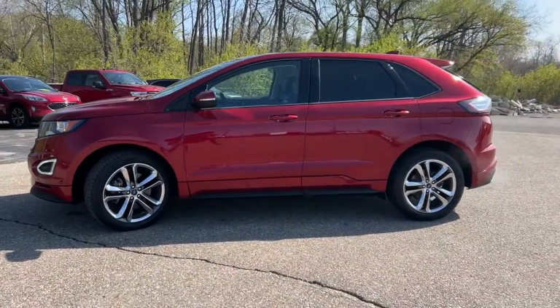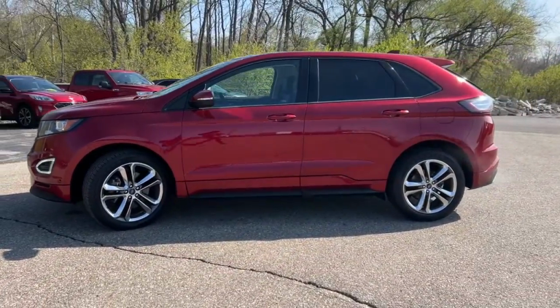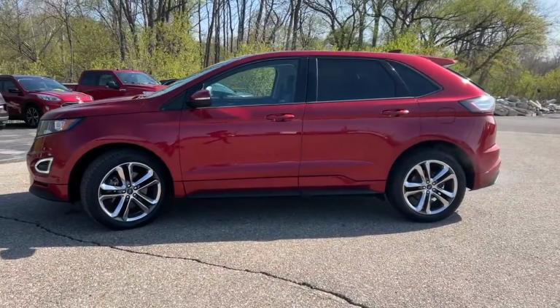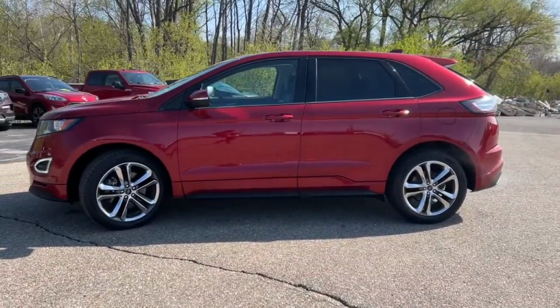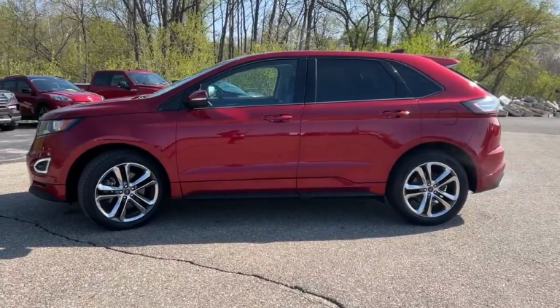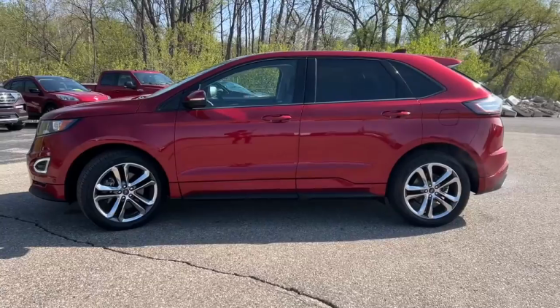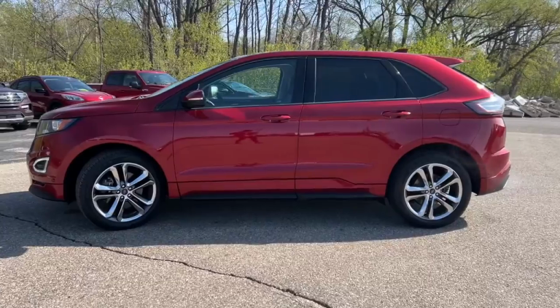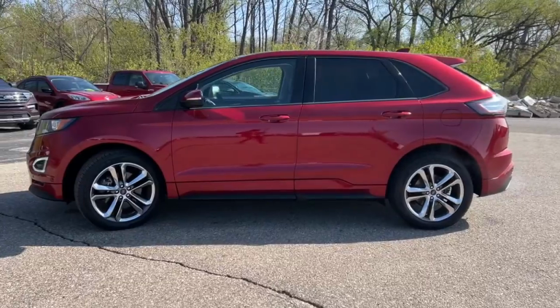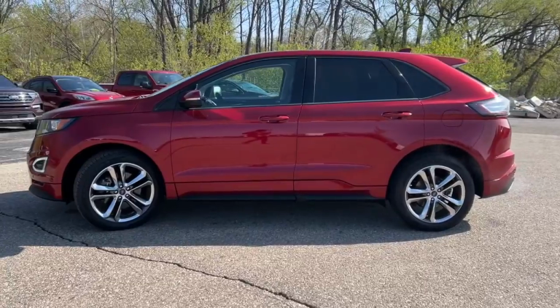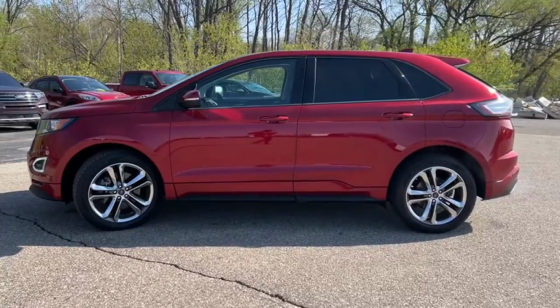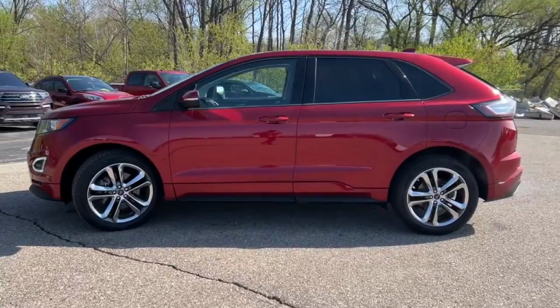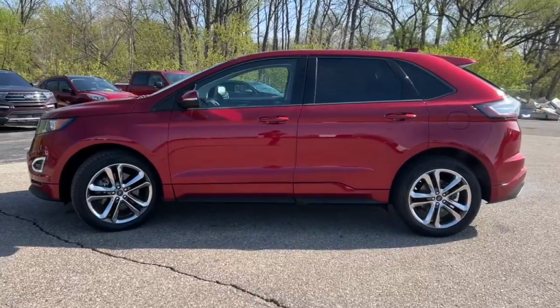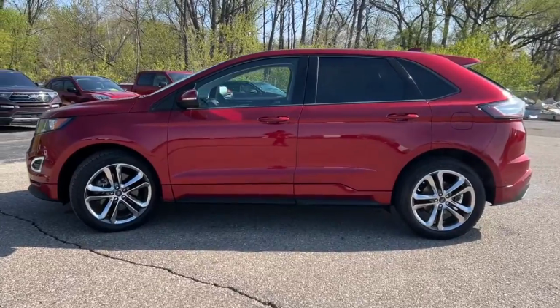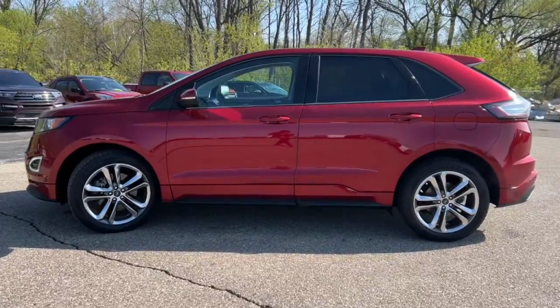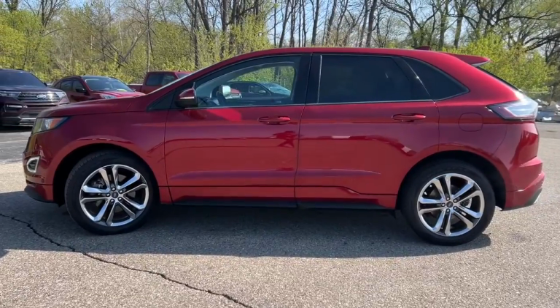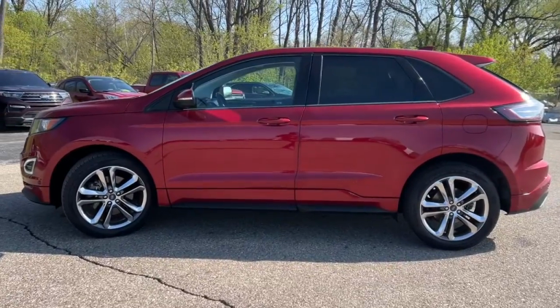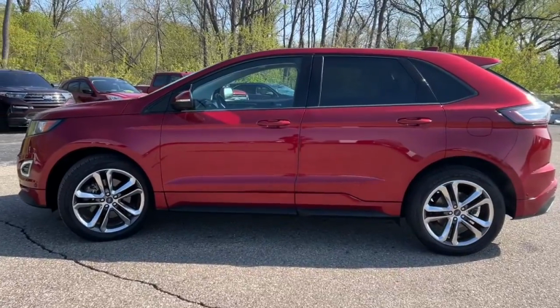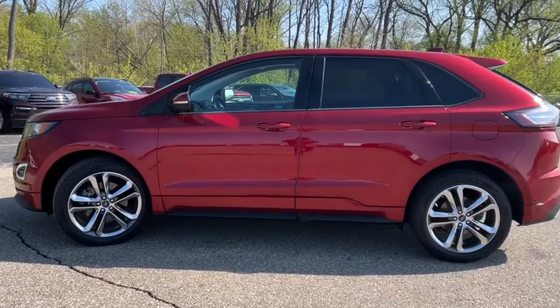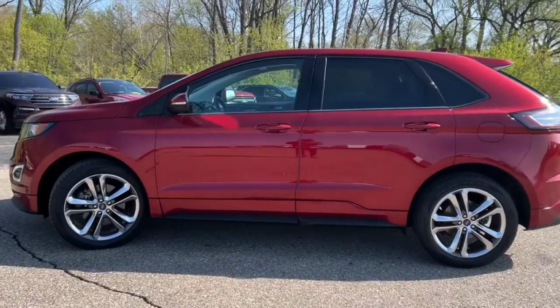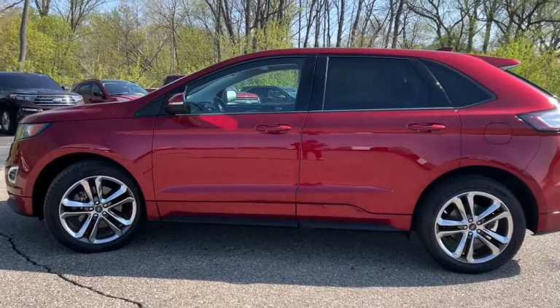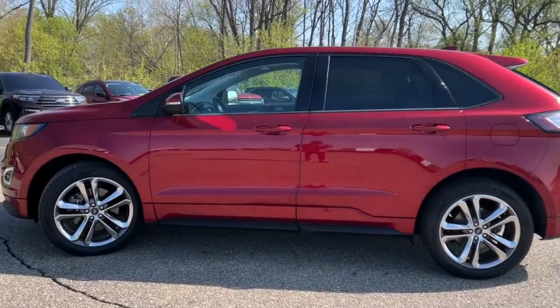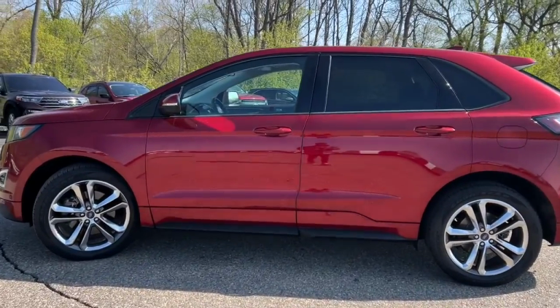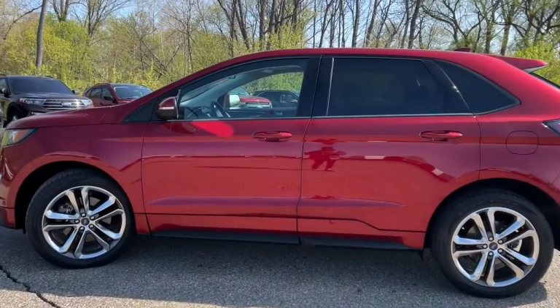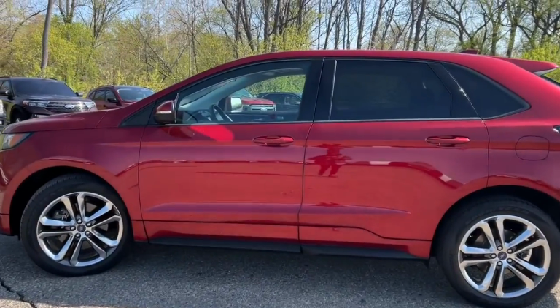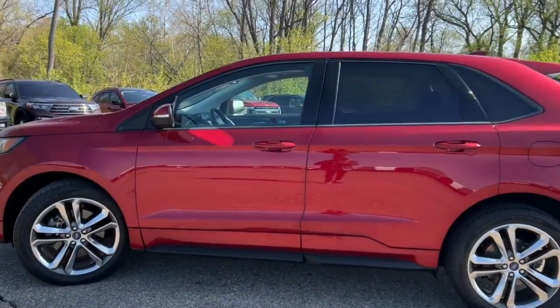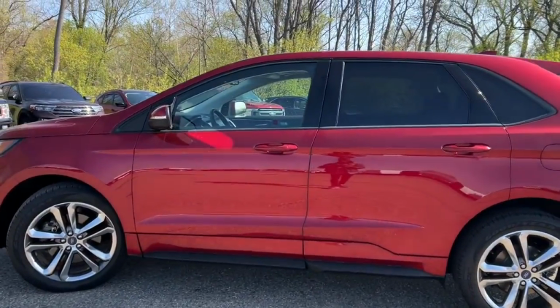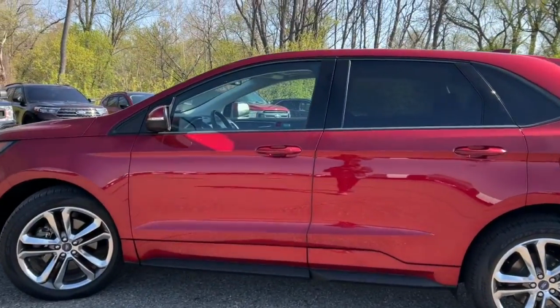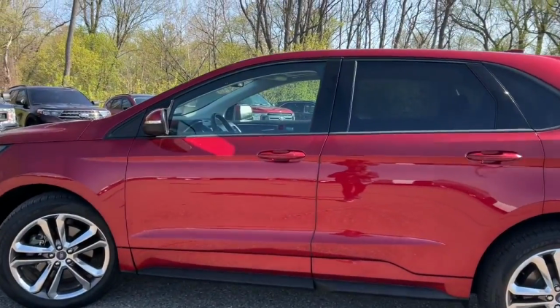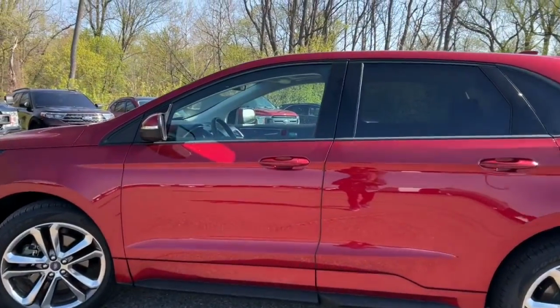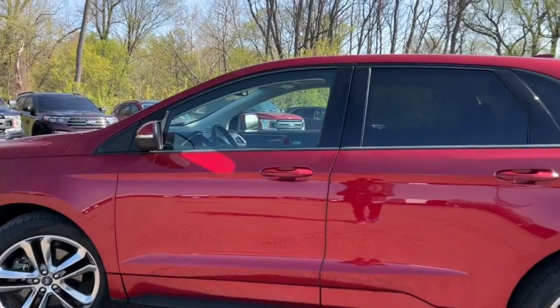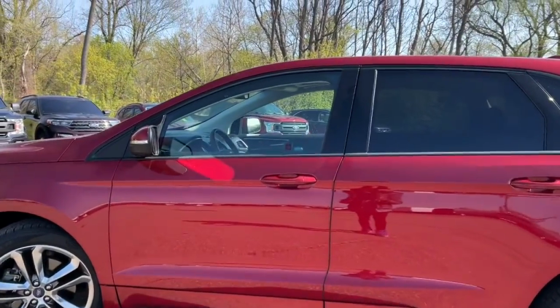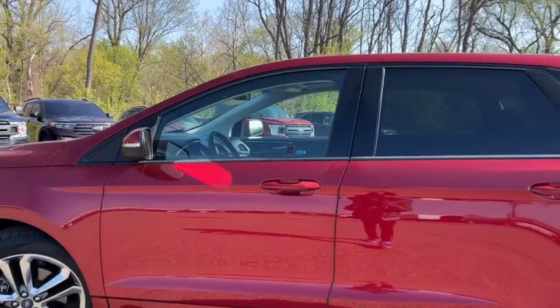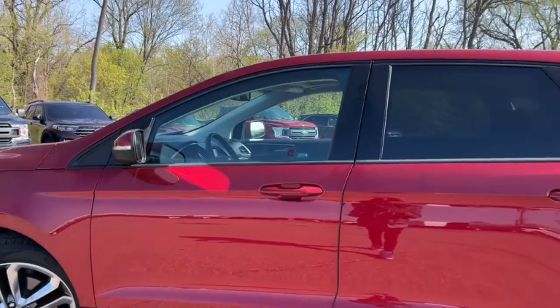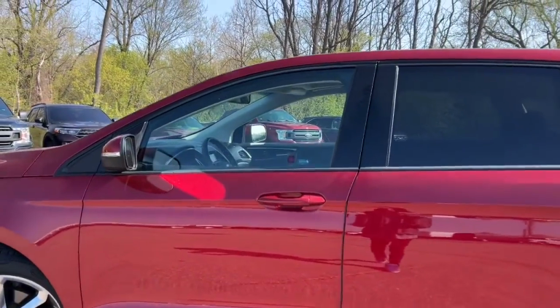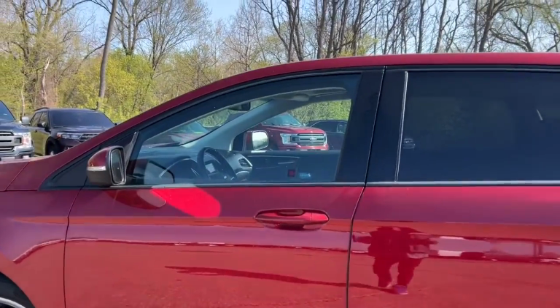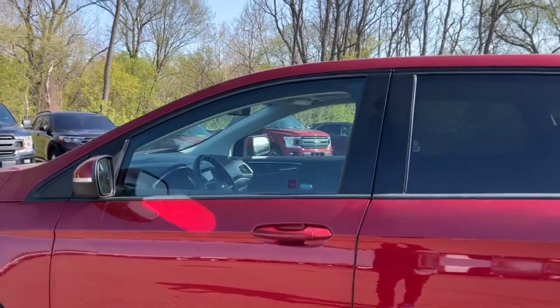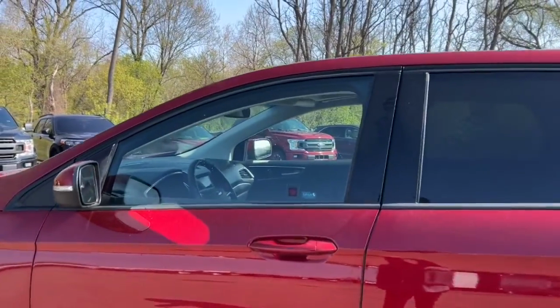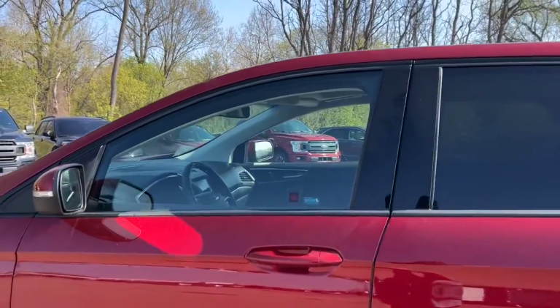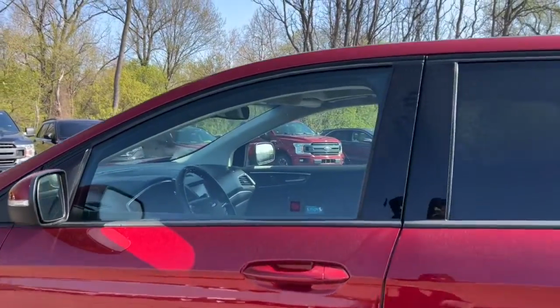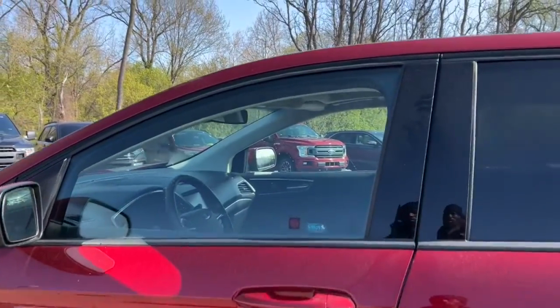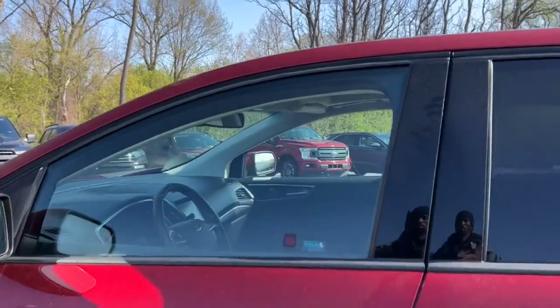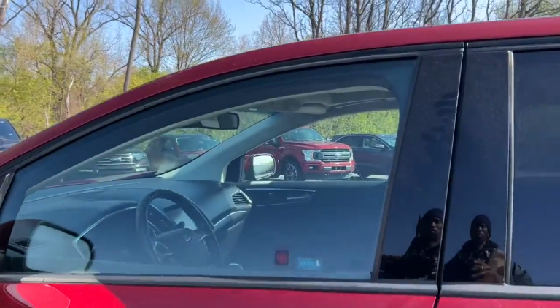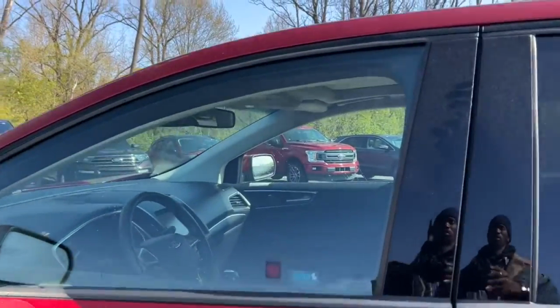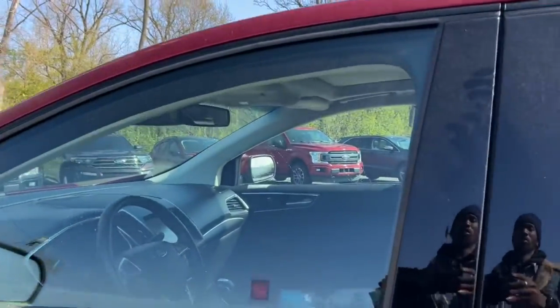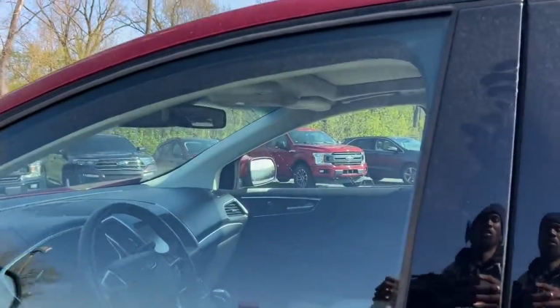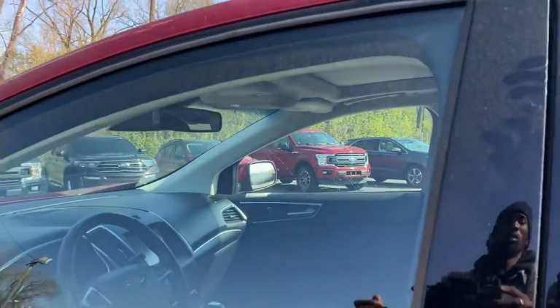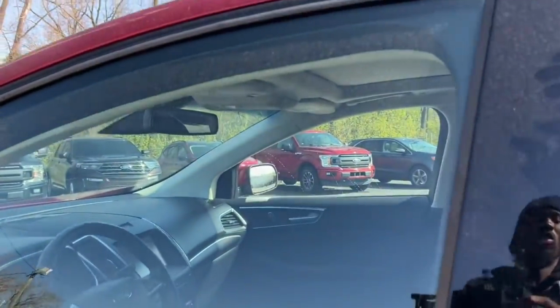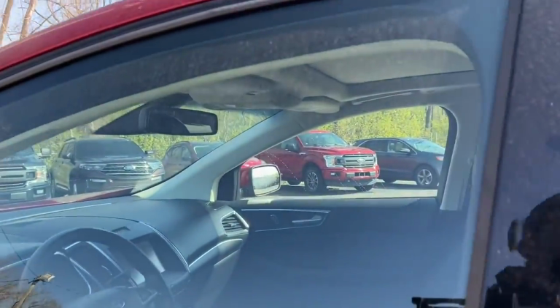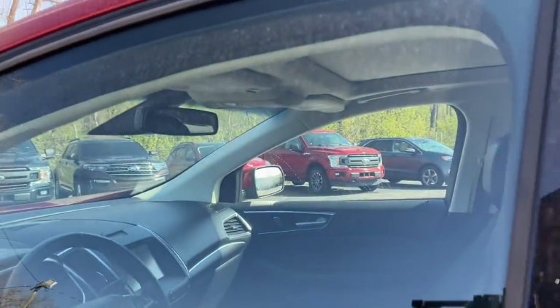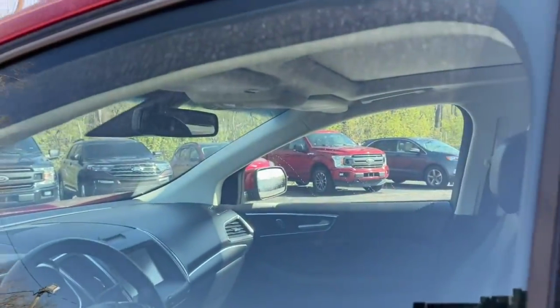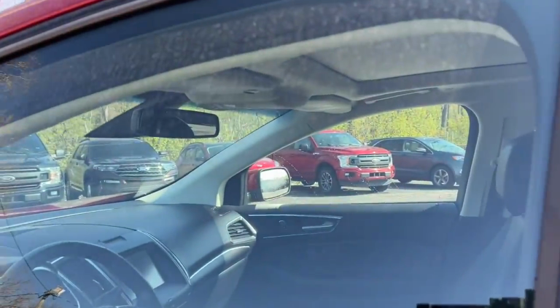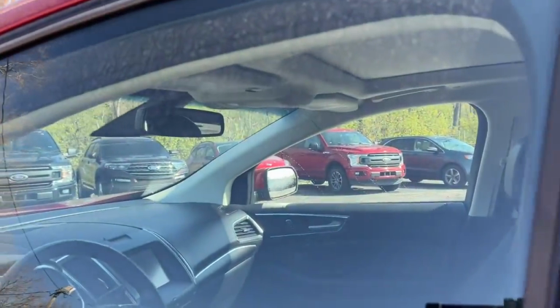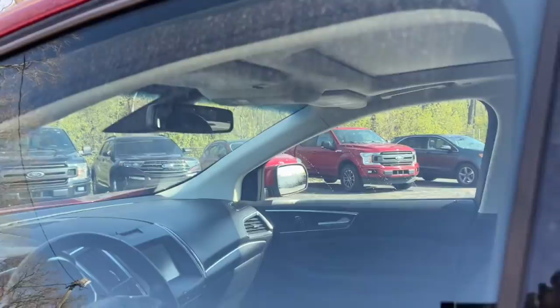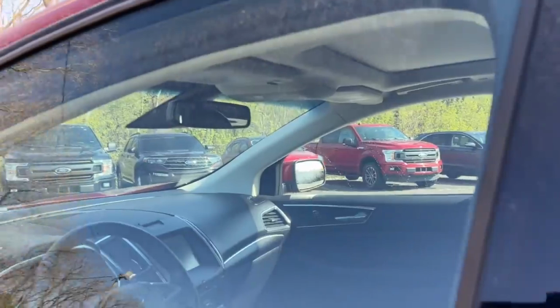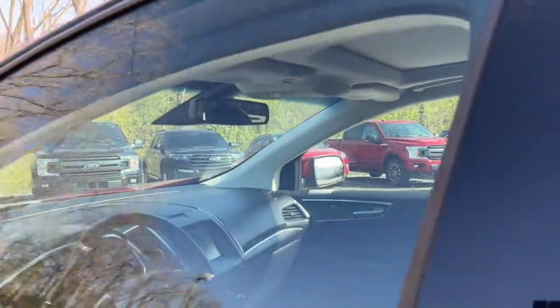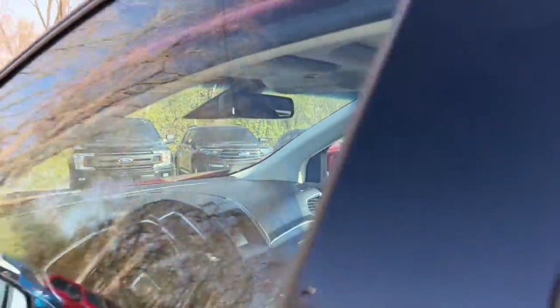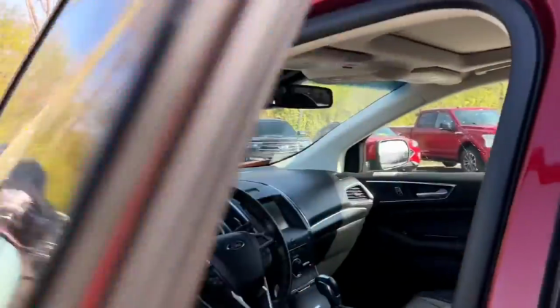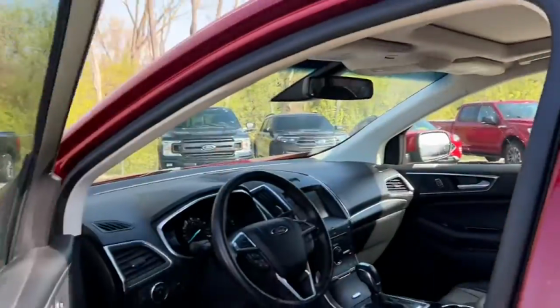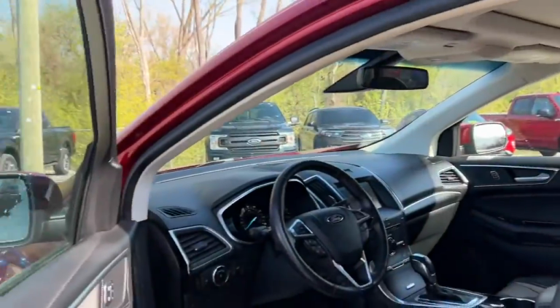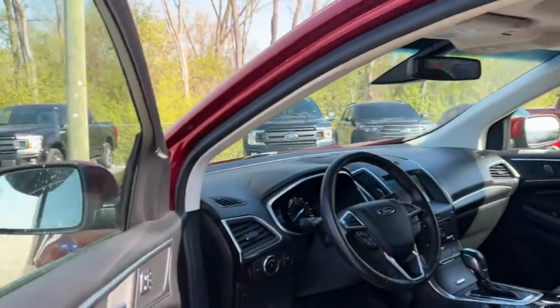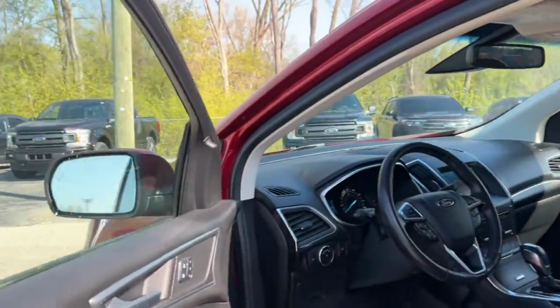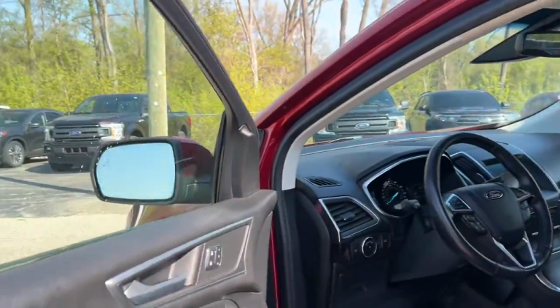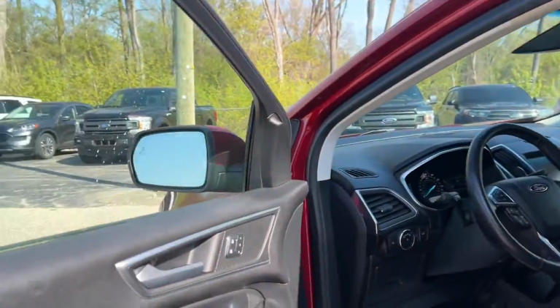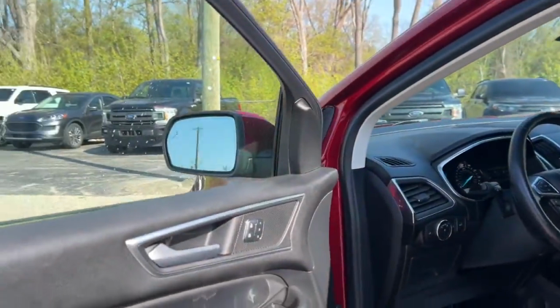This sleek Edge is loaded with powerful performance, smart tech, and features that optimize comfort and convenience.